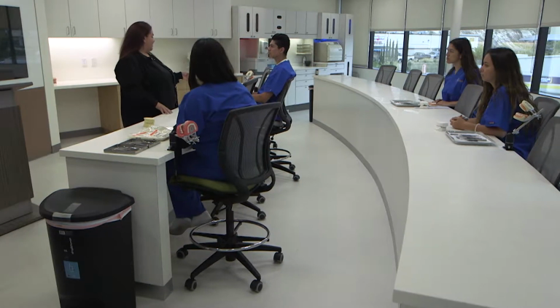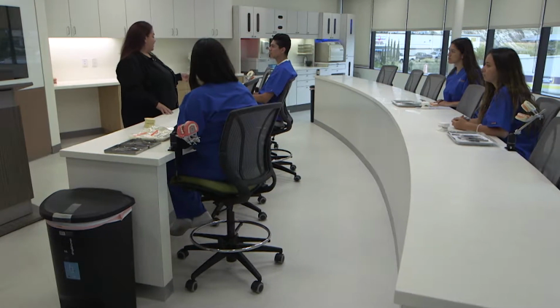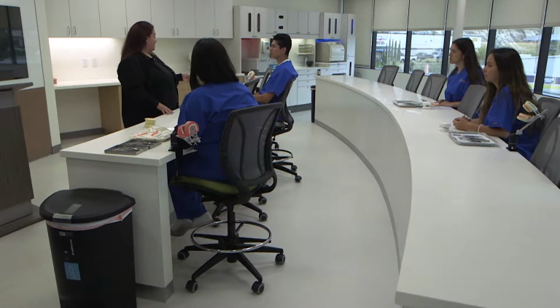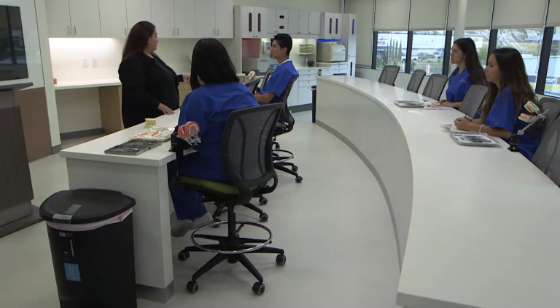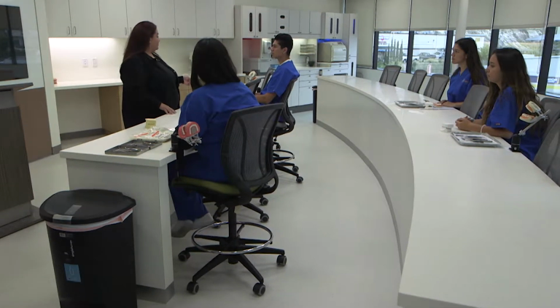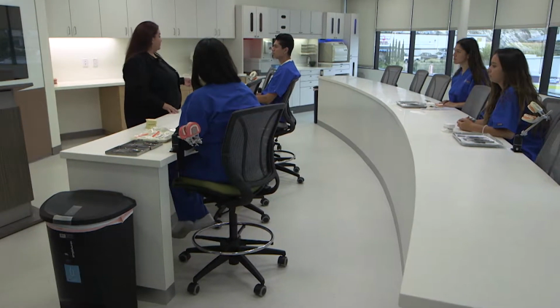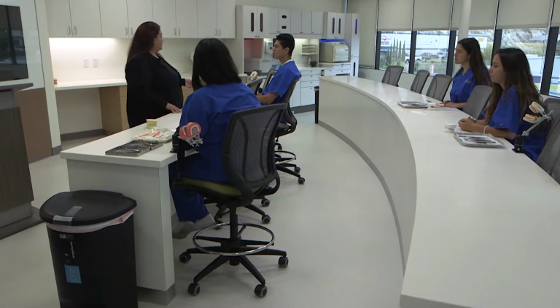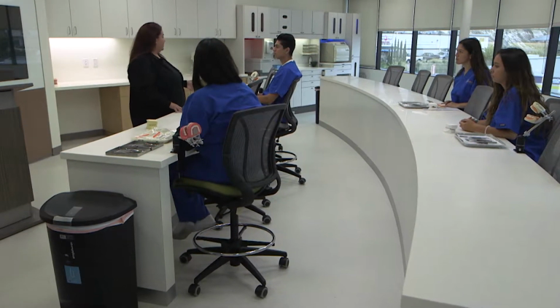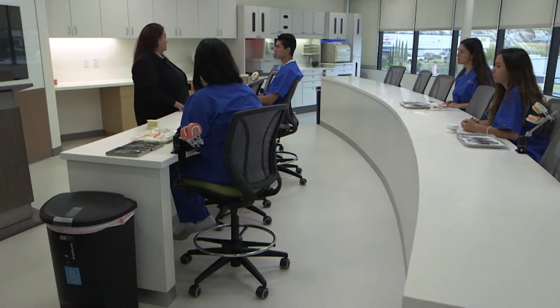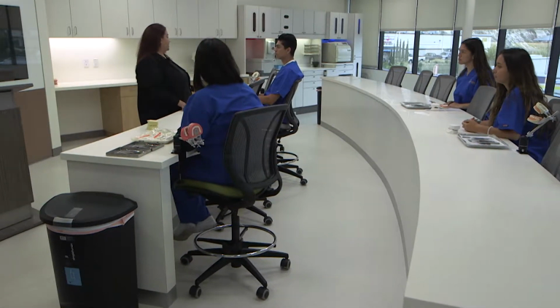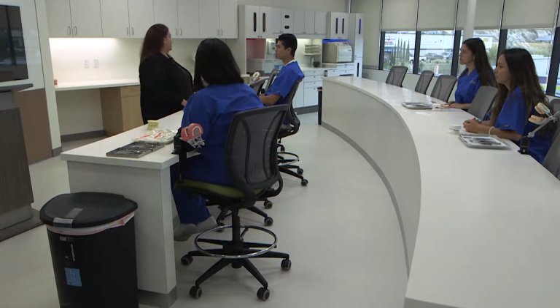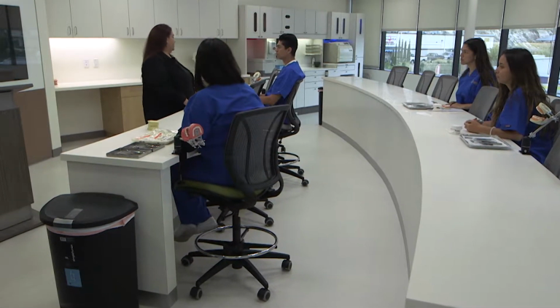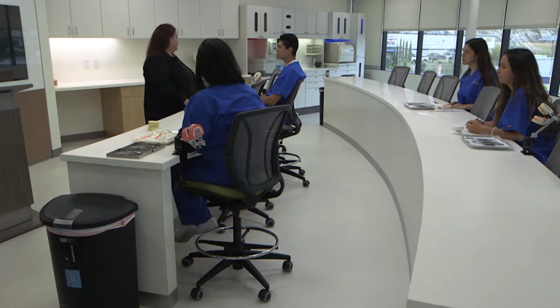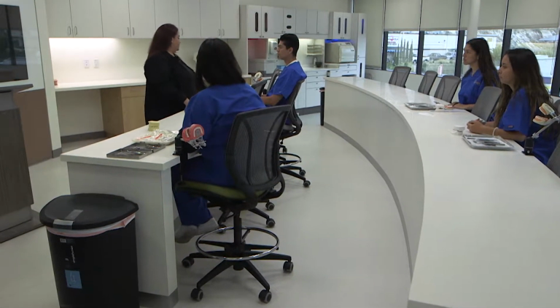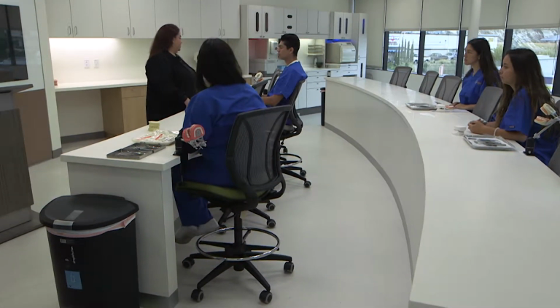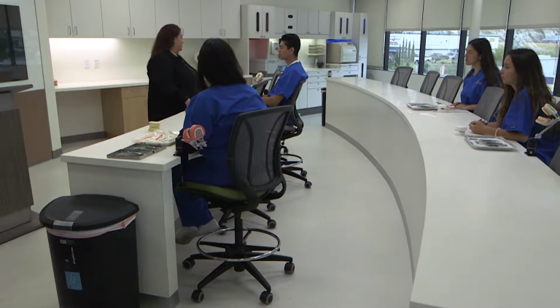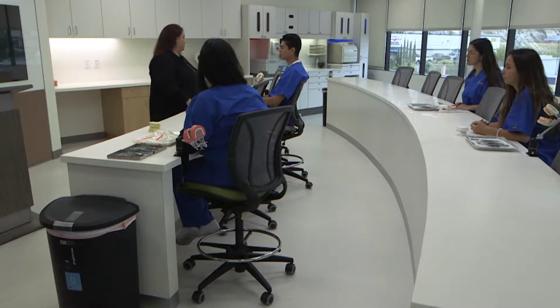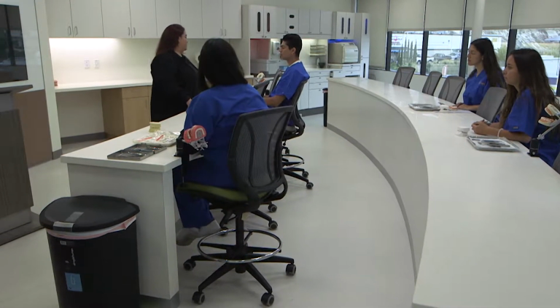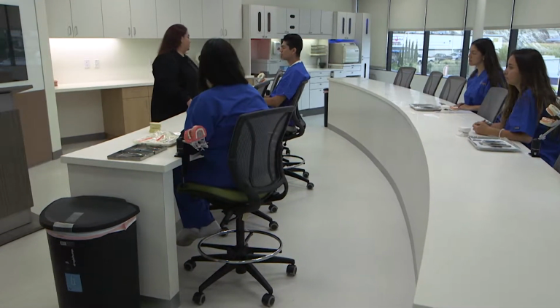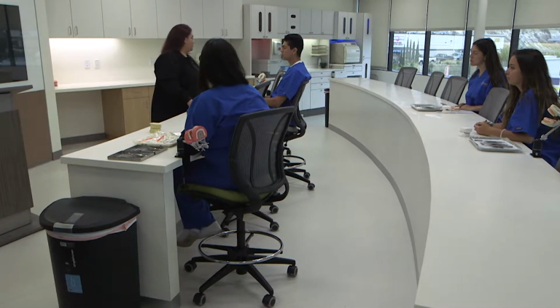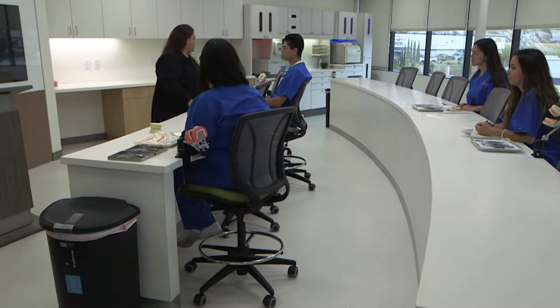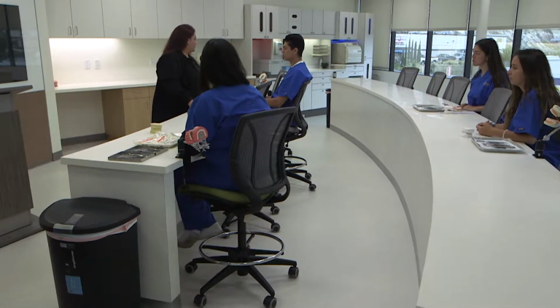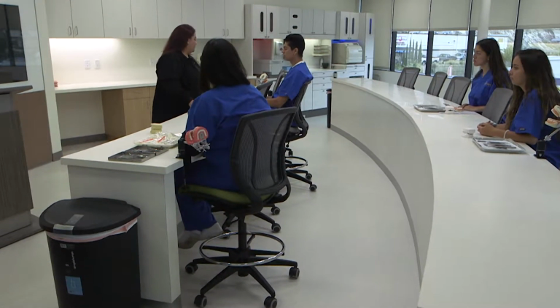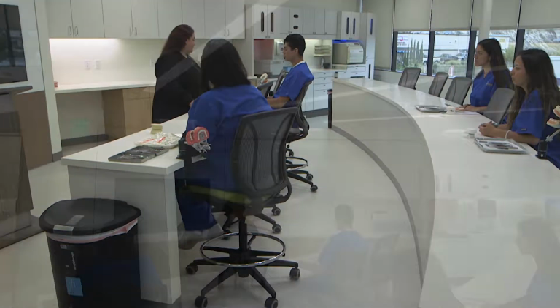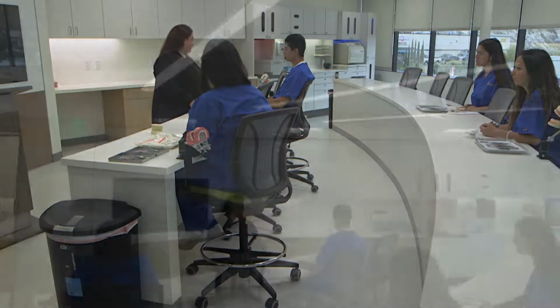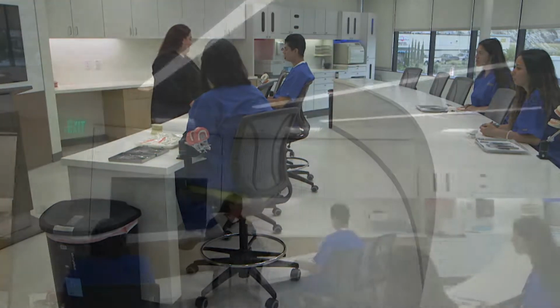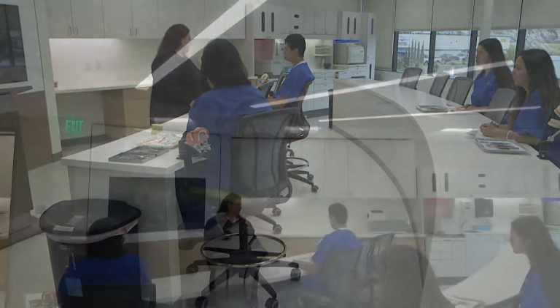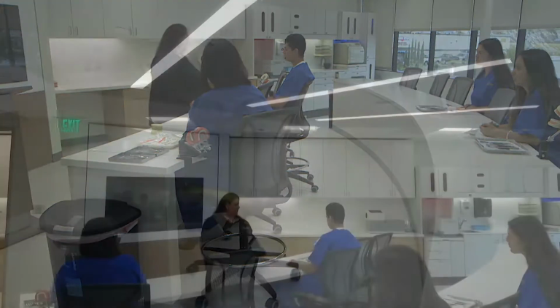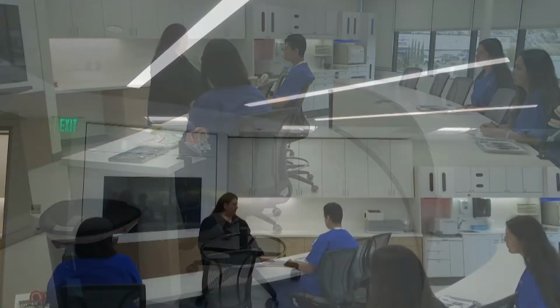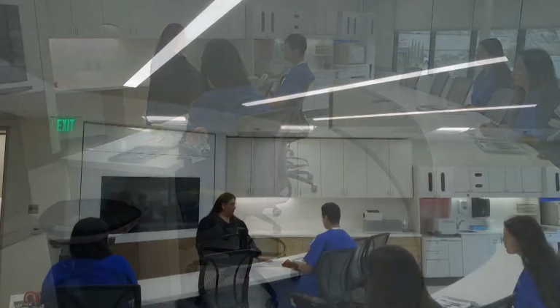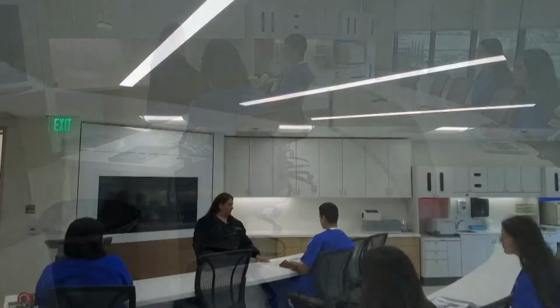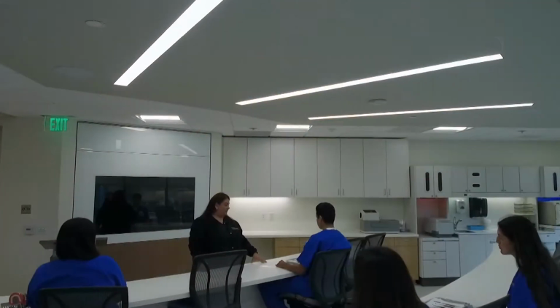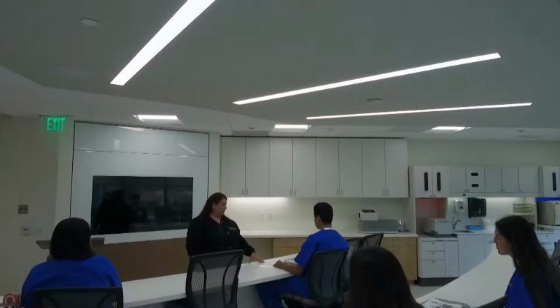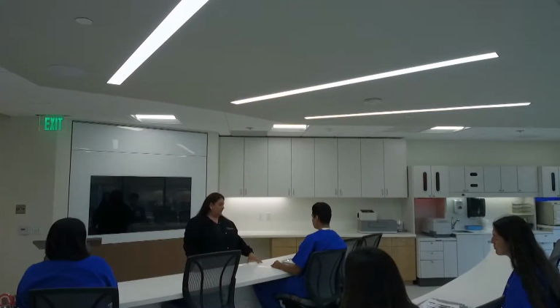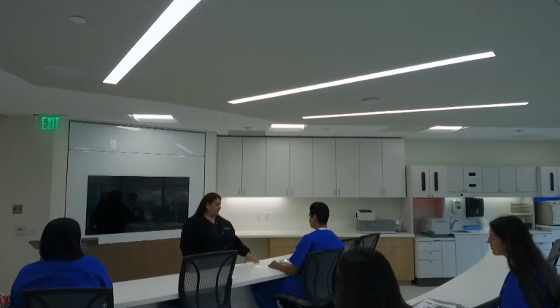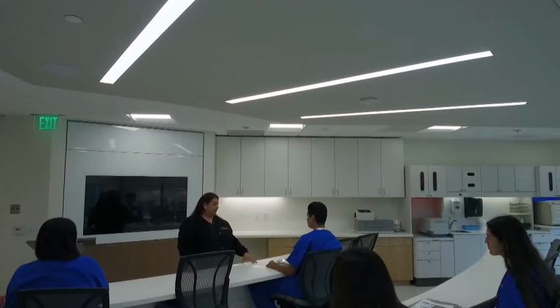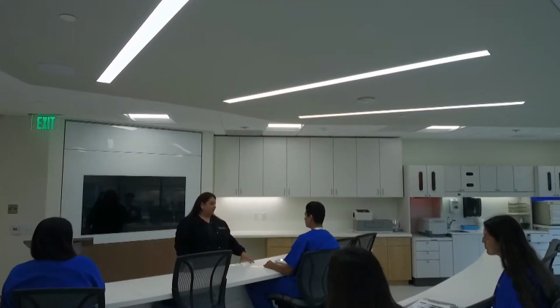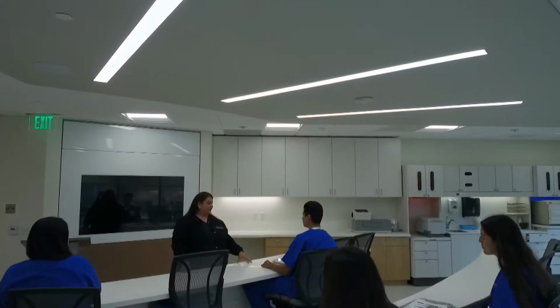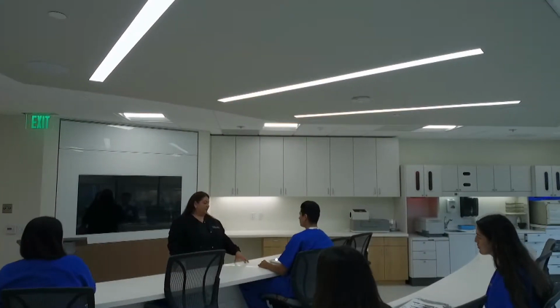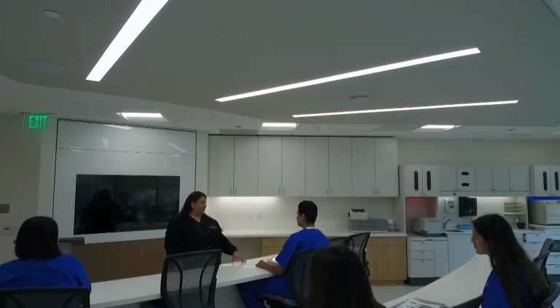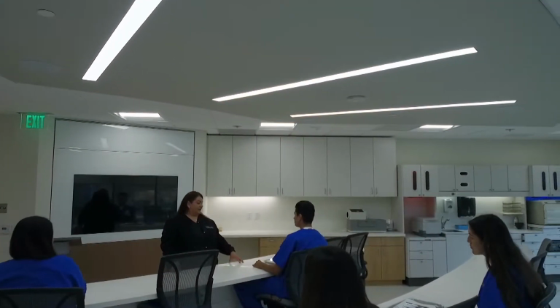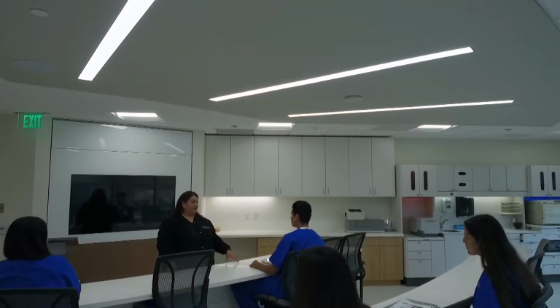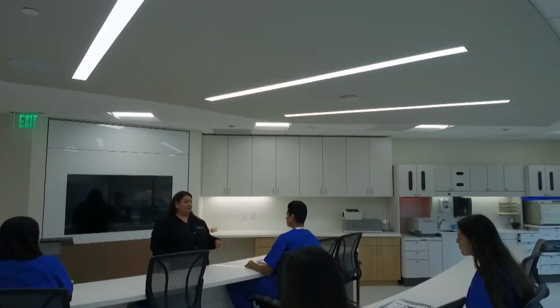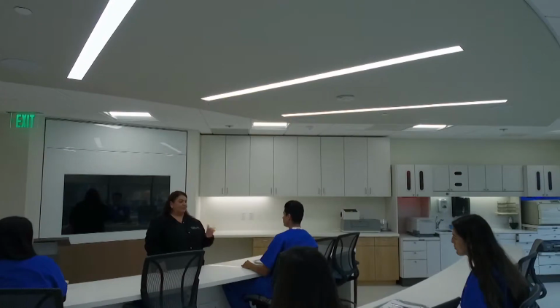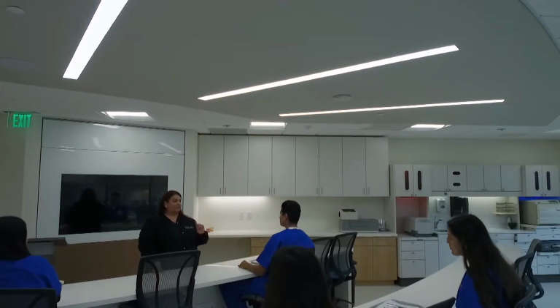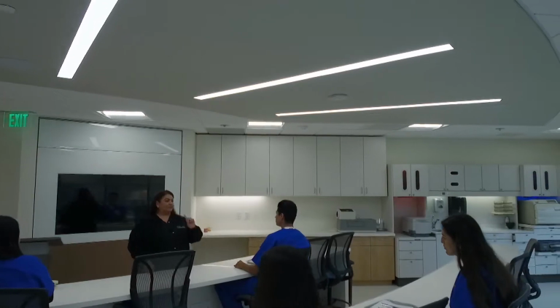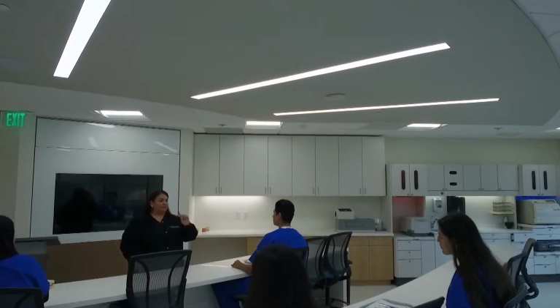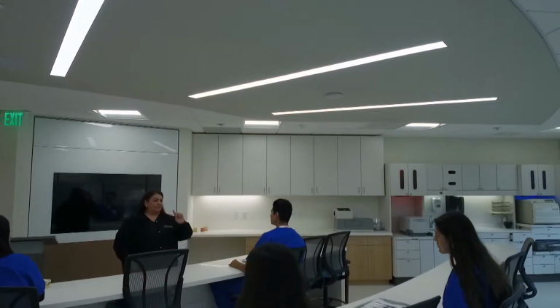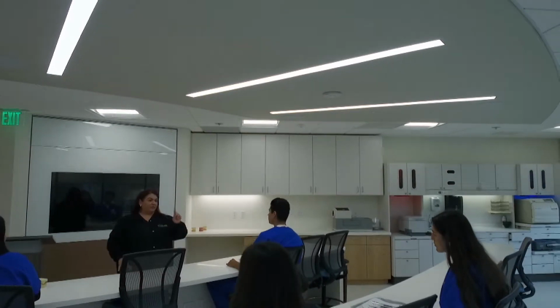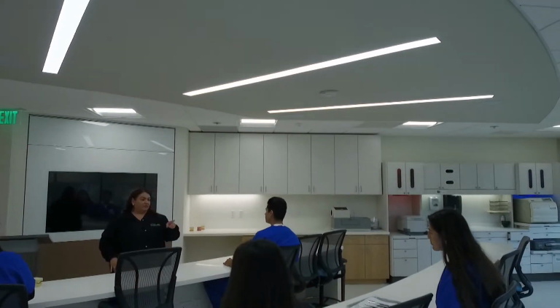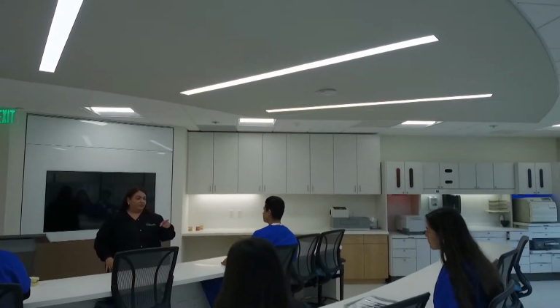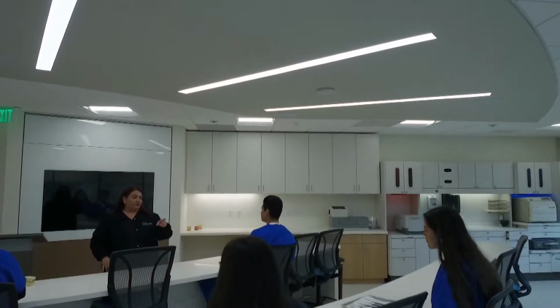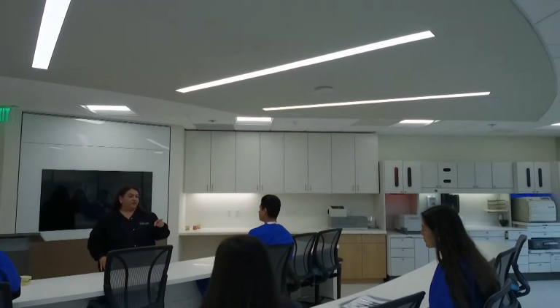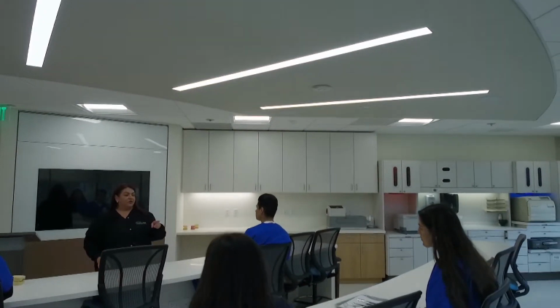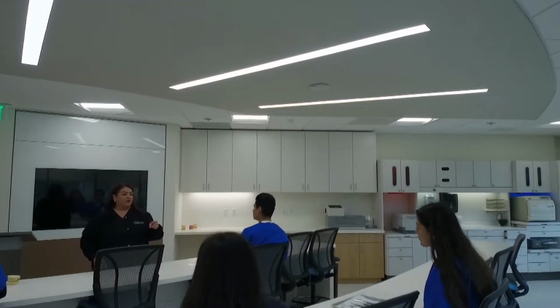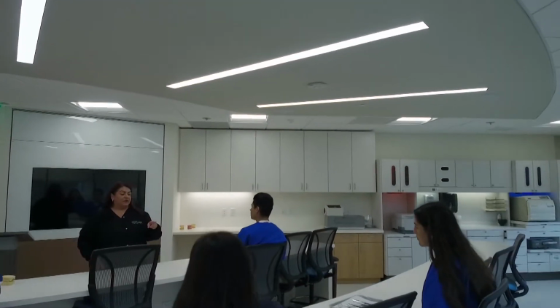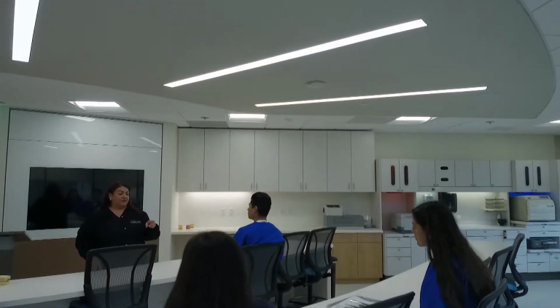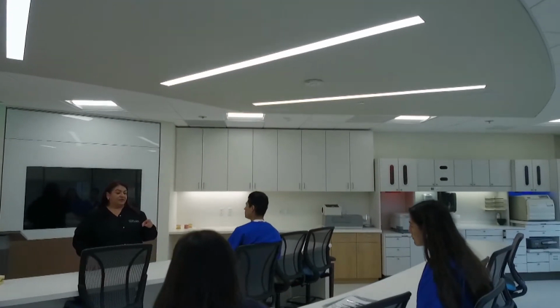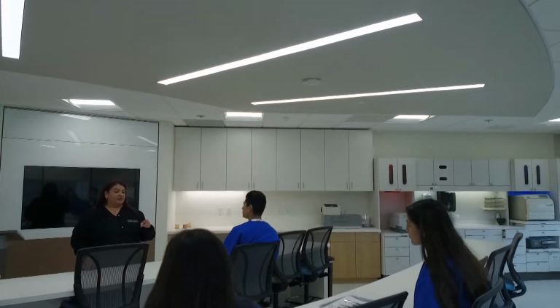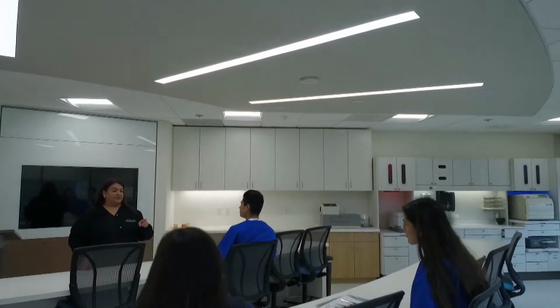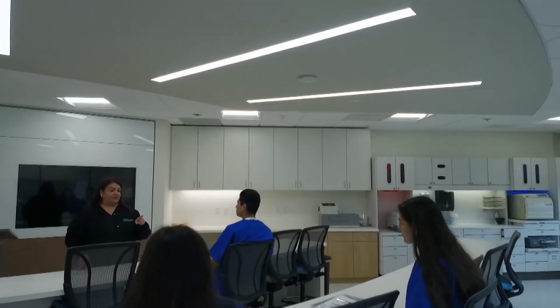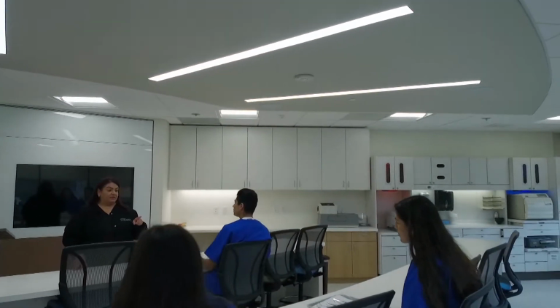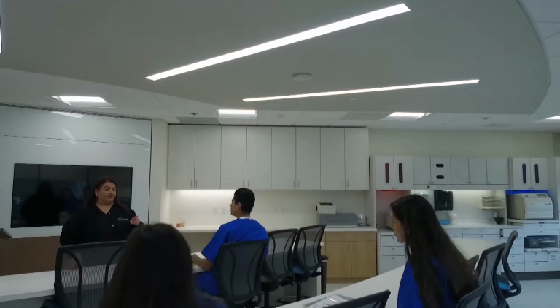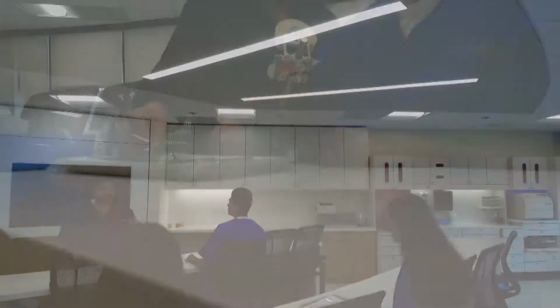I'm going to have you go ahead and continue working with your temporary filling. If you're thinking about a new career, you may want to look towards the dental field.